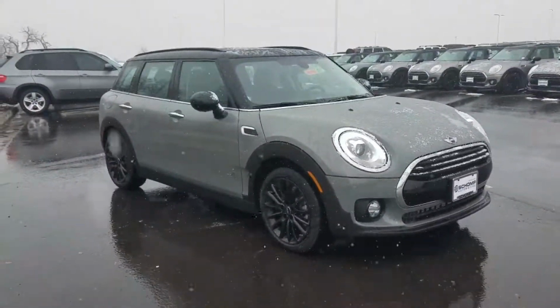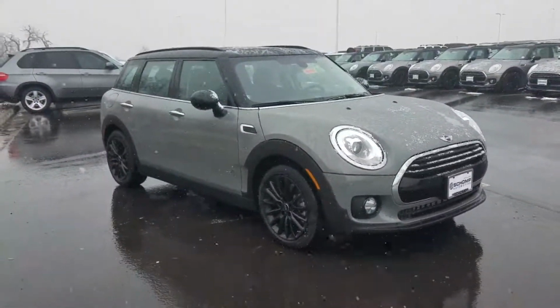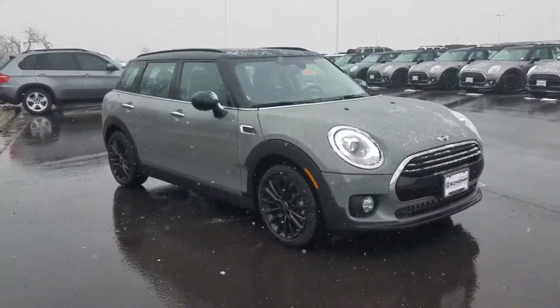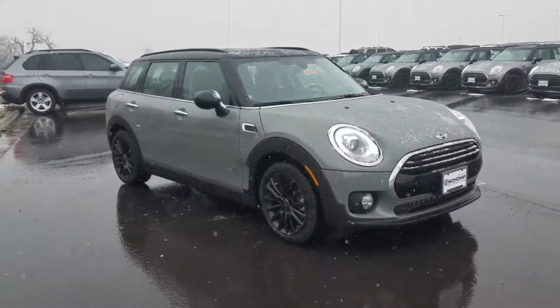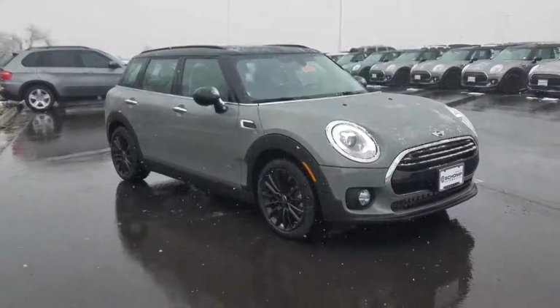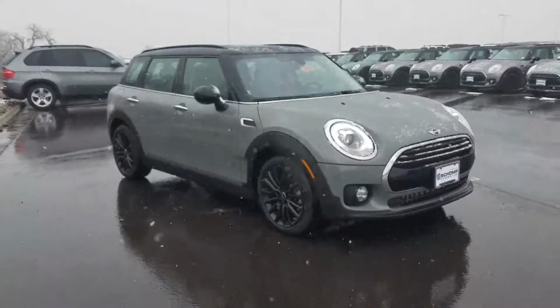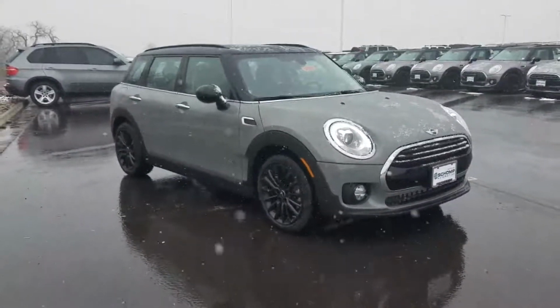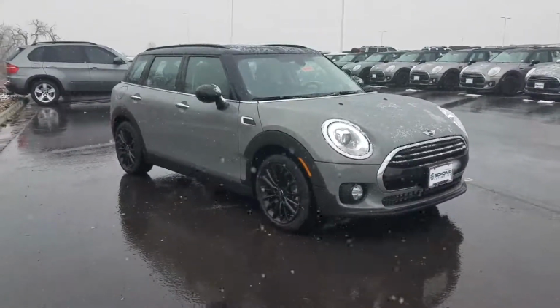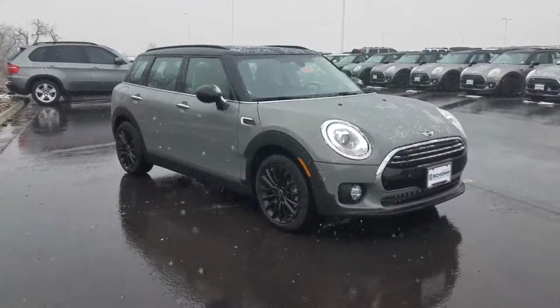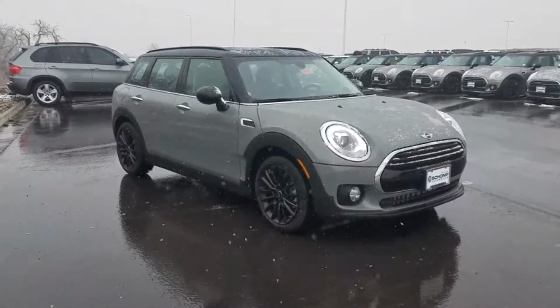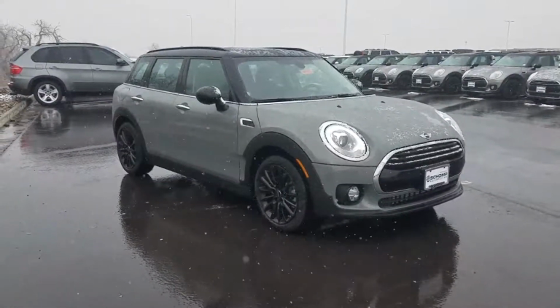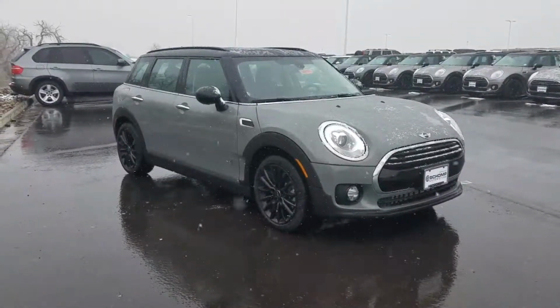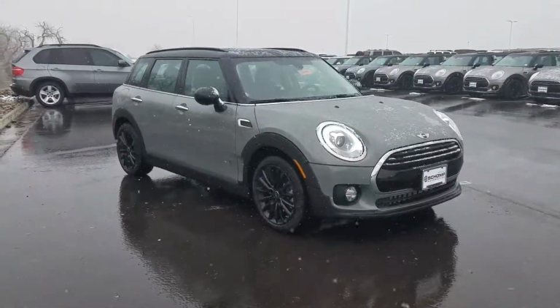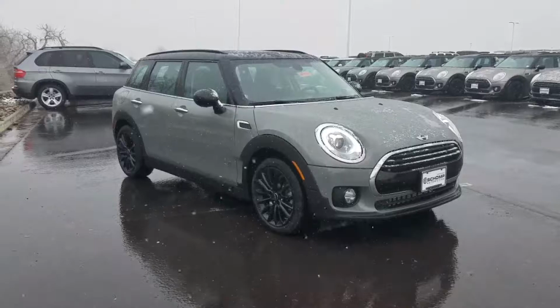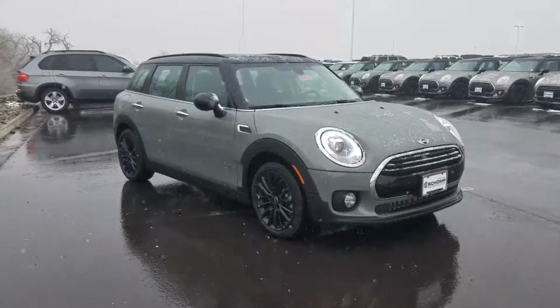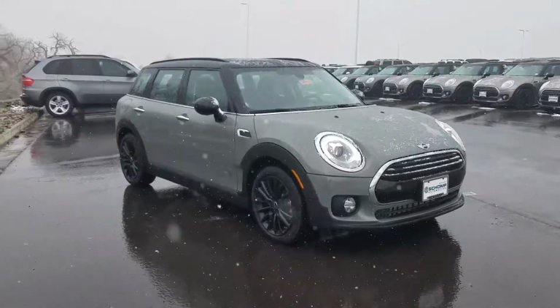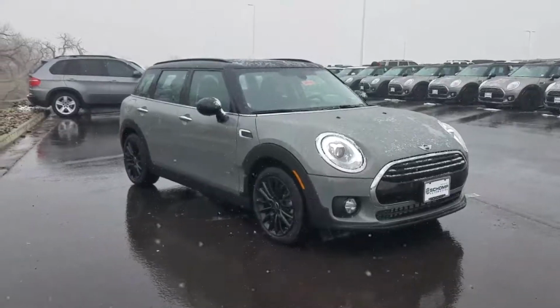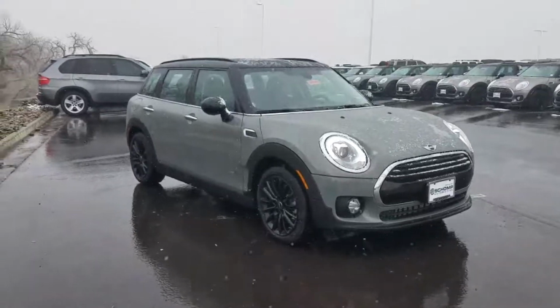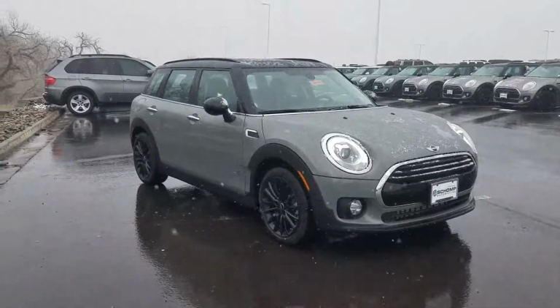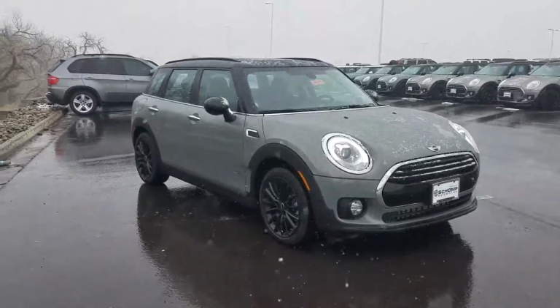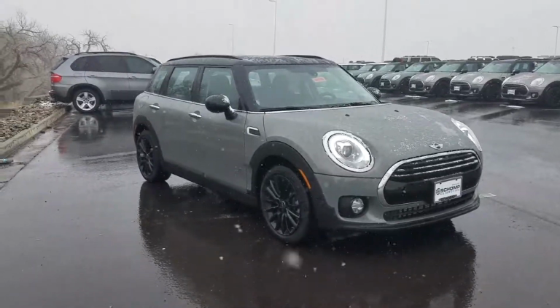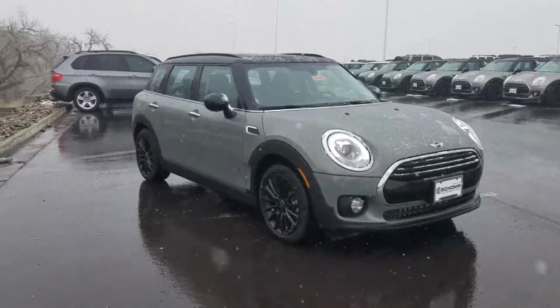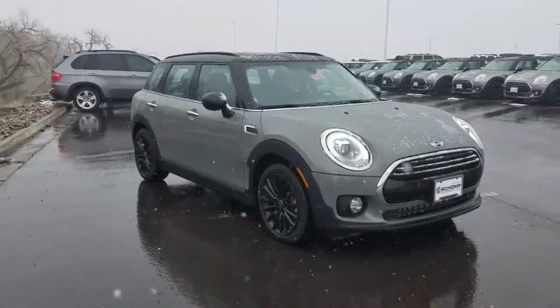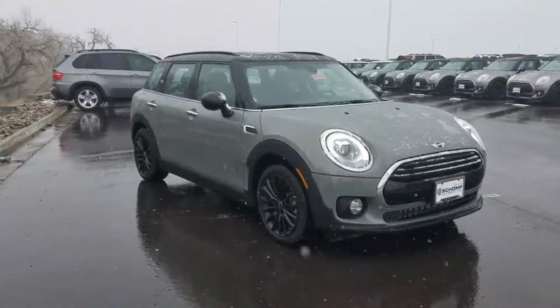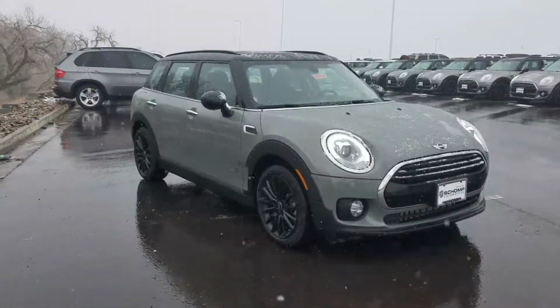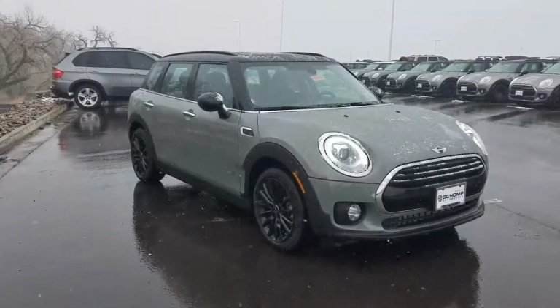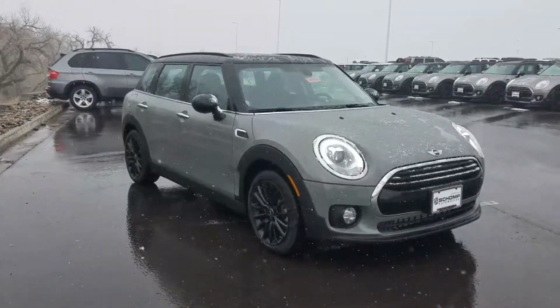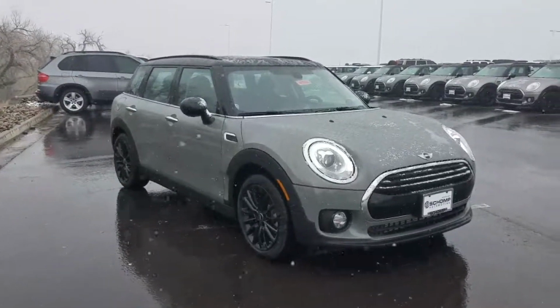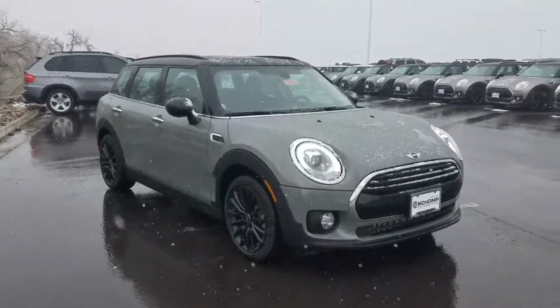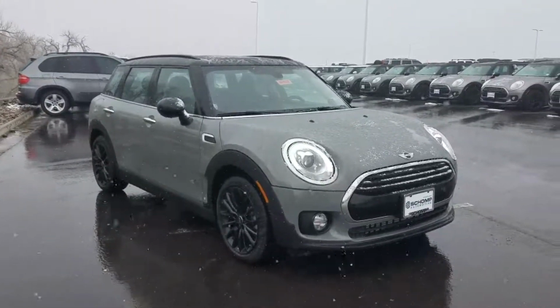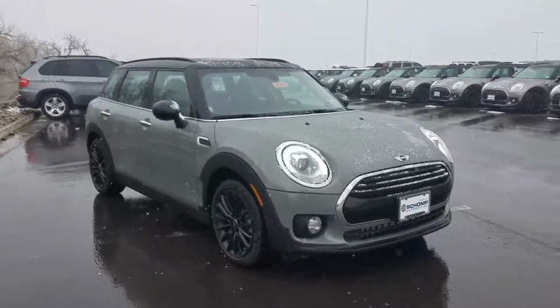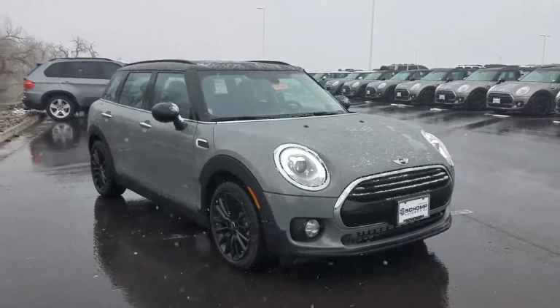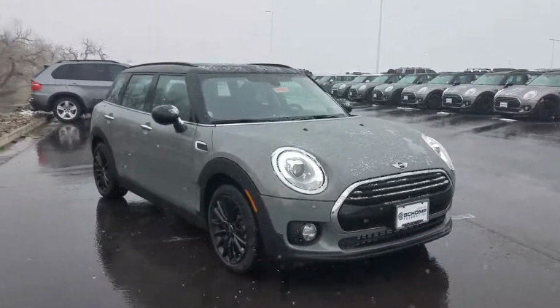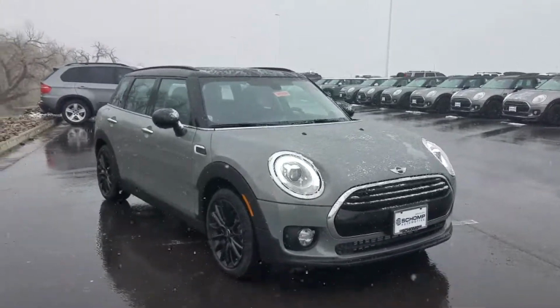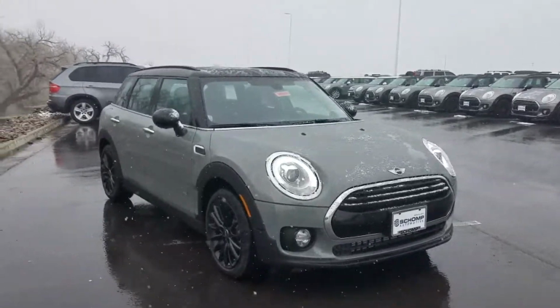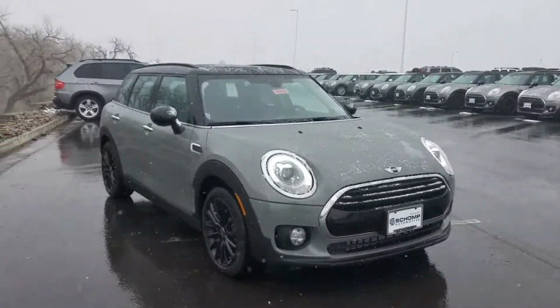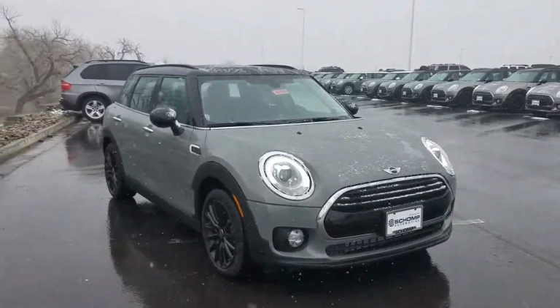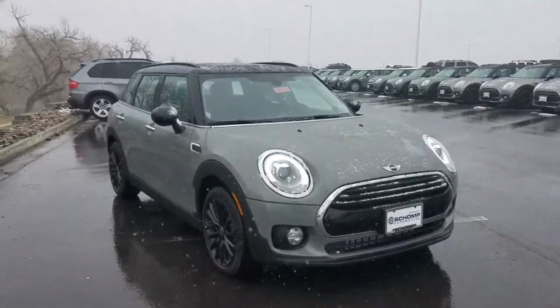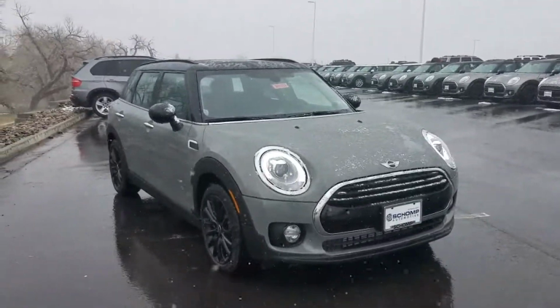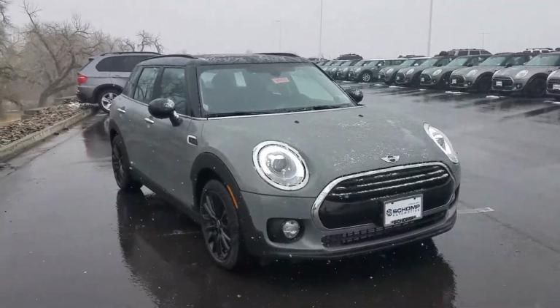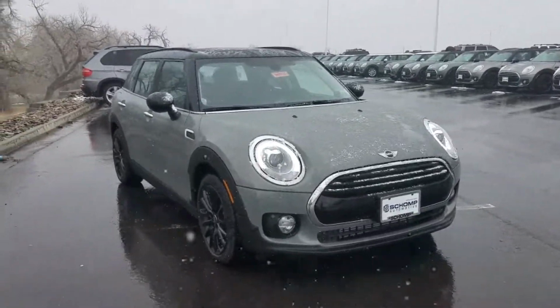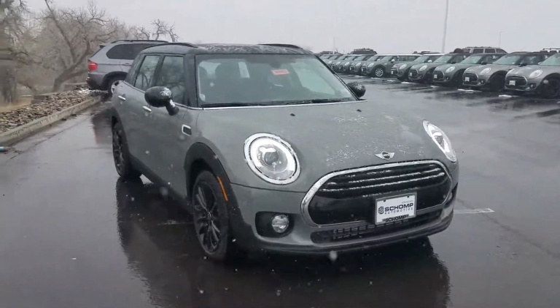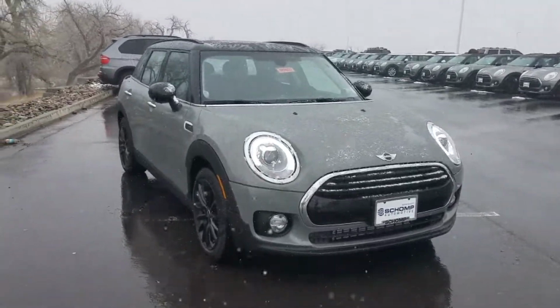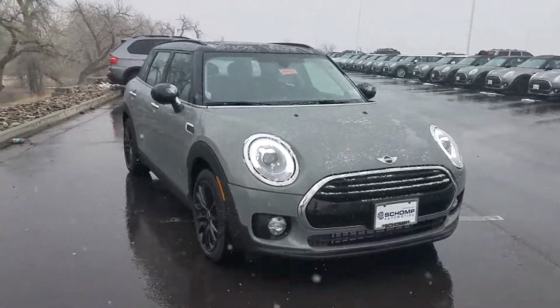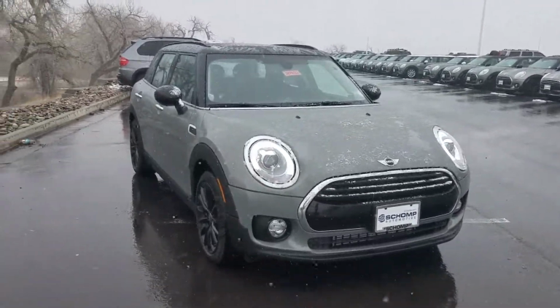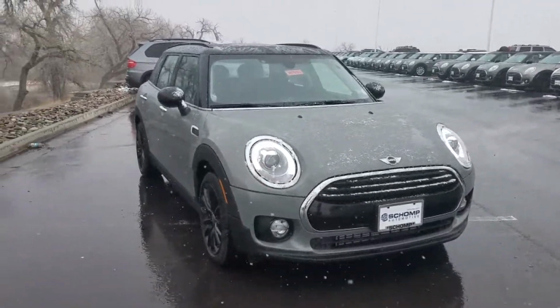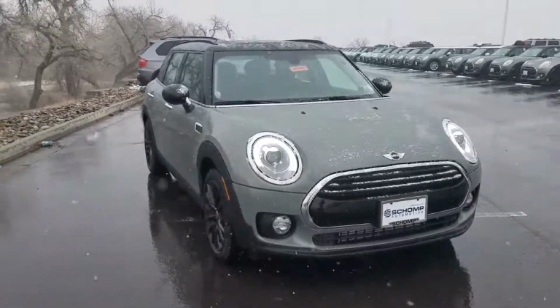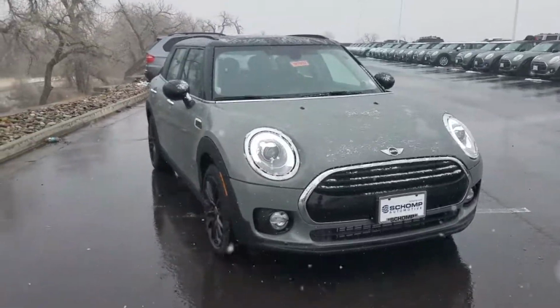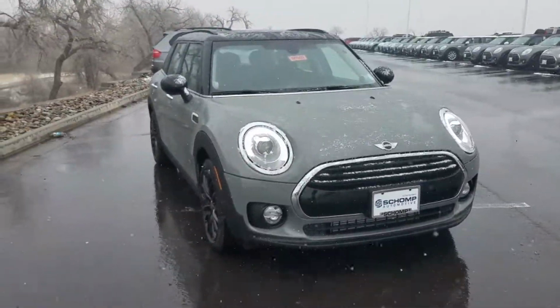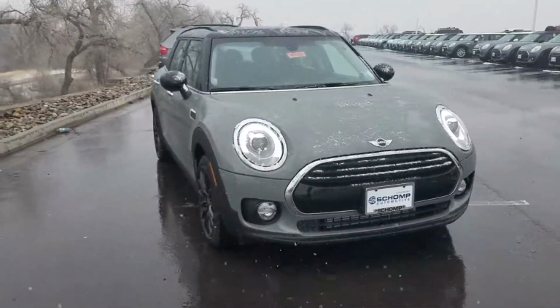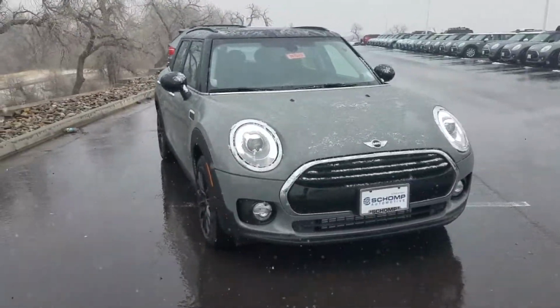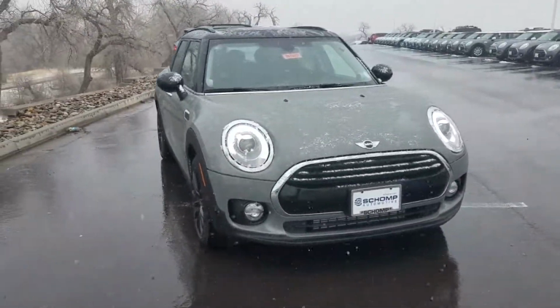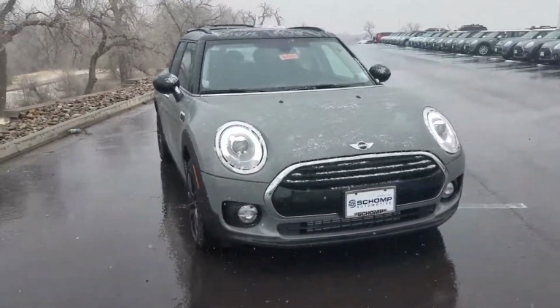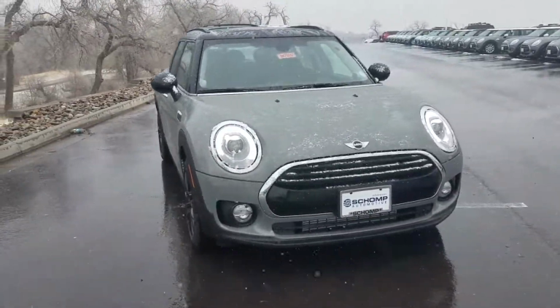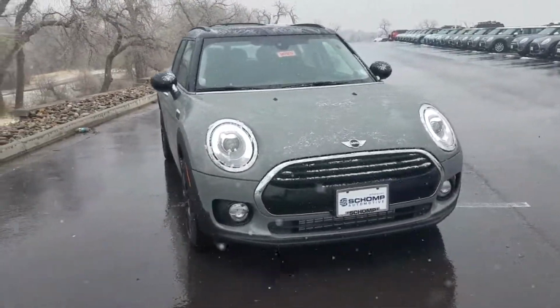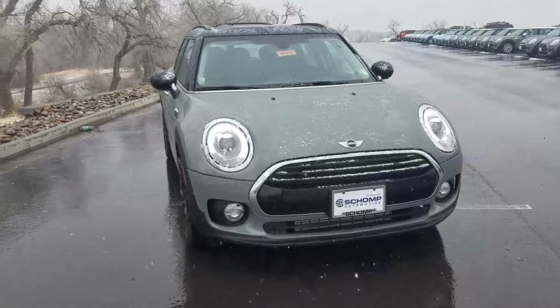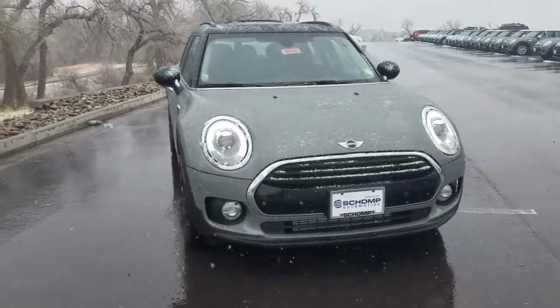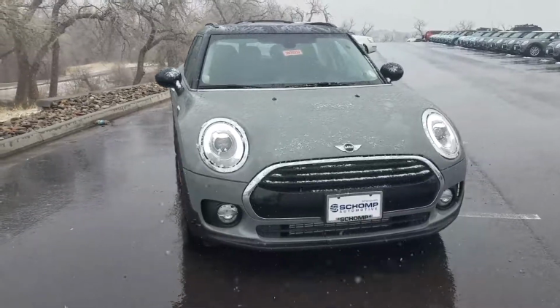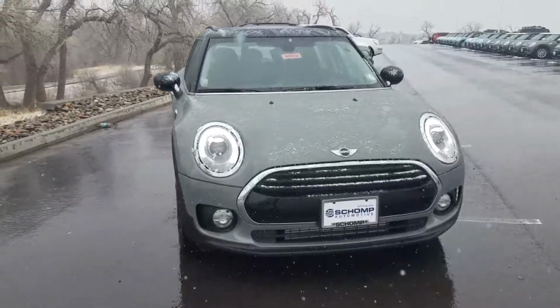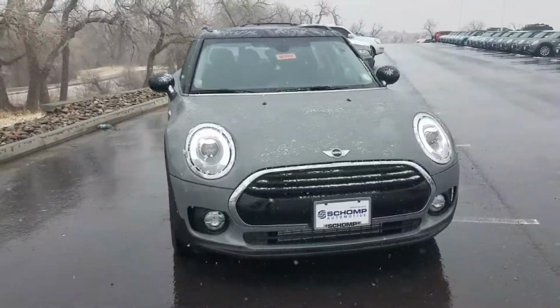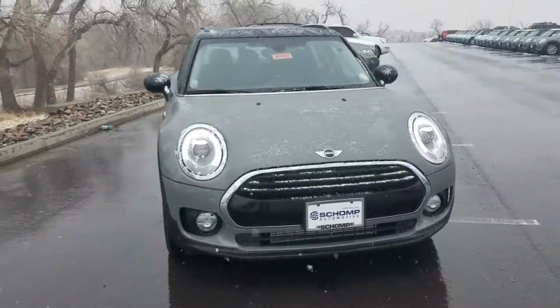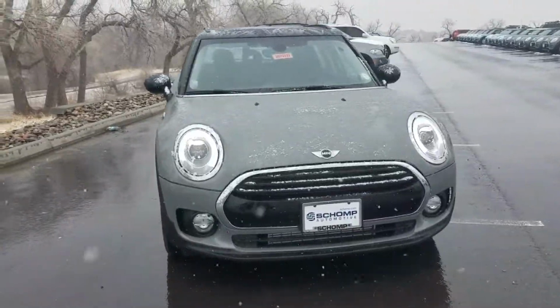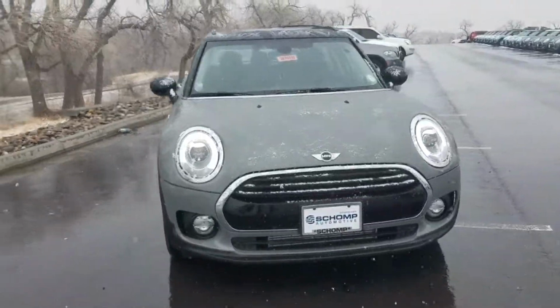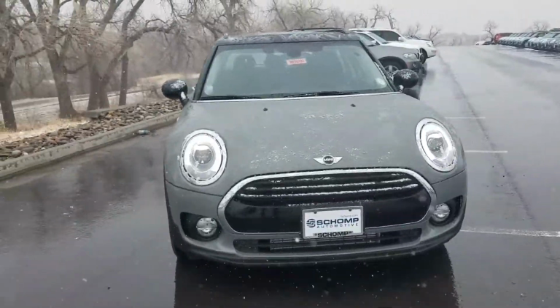This one does have the pano. It has the technology package. It's got the larger black wheels on it.